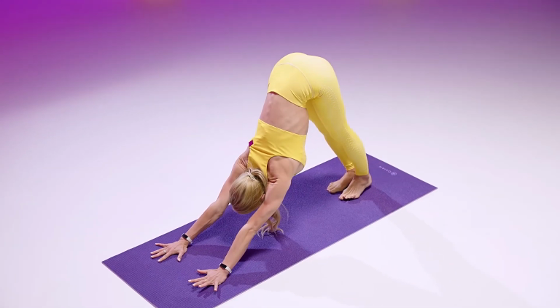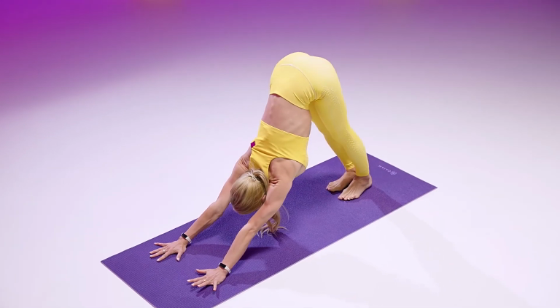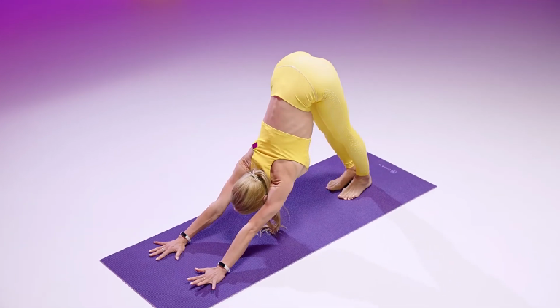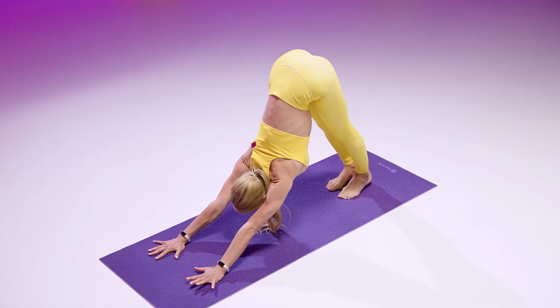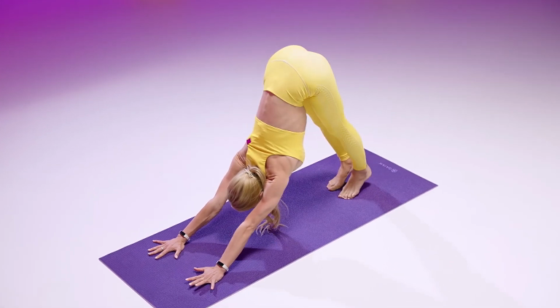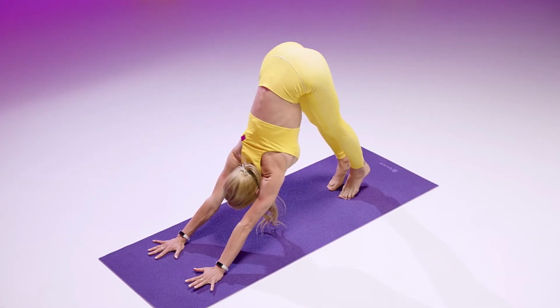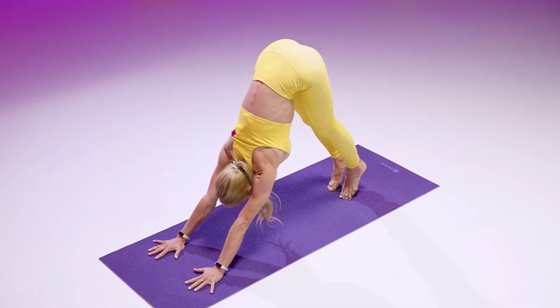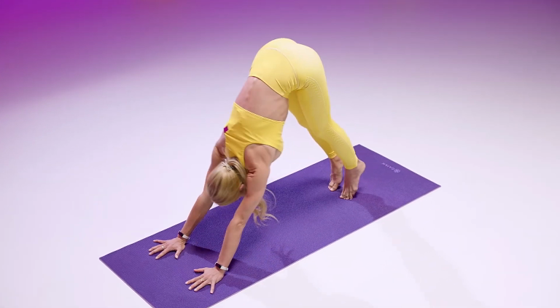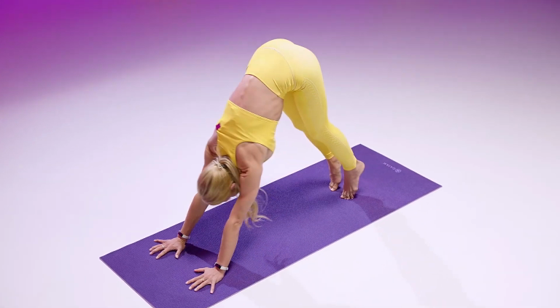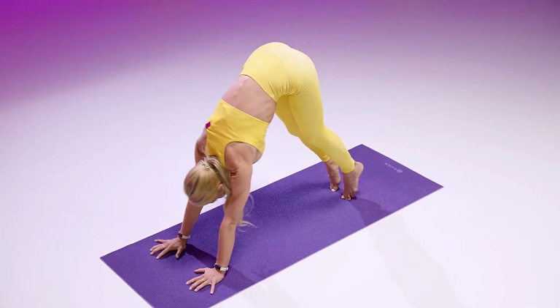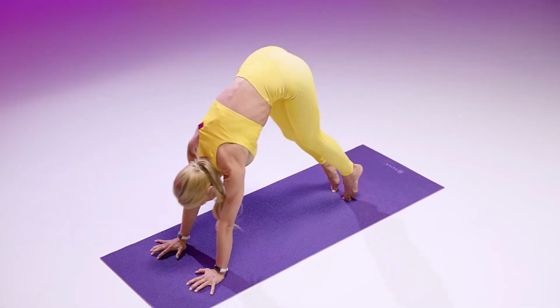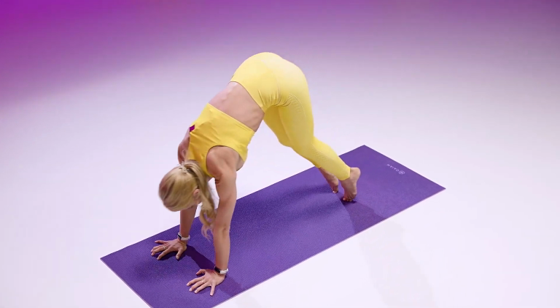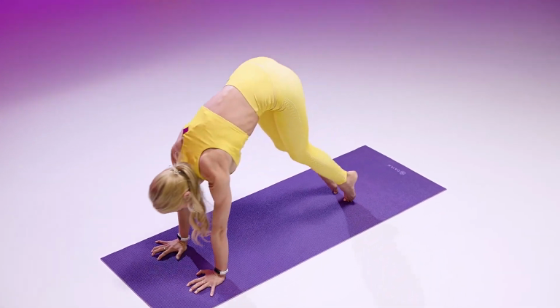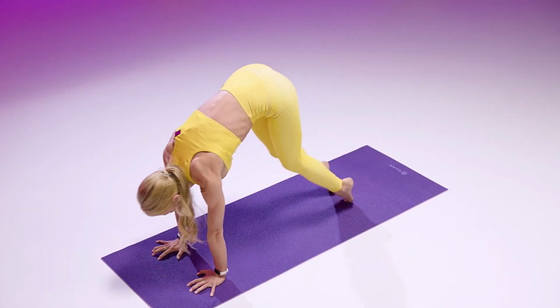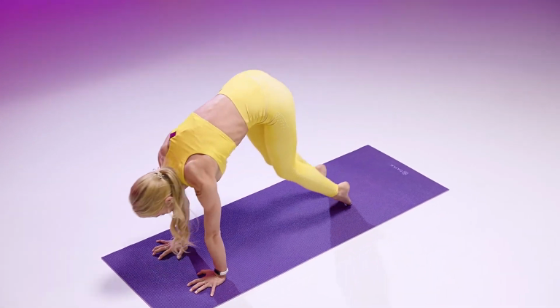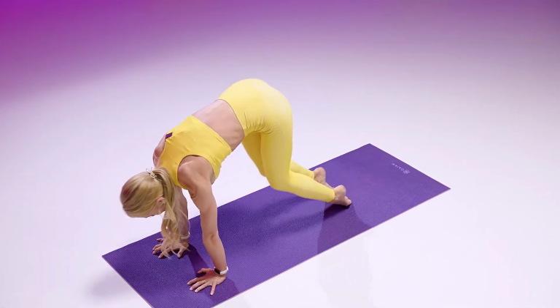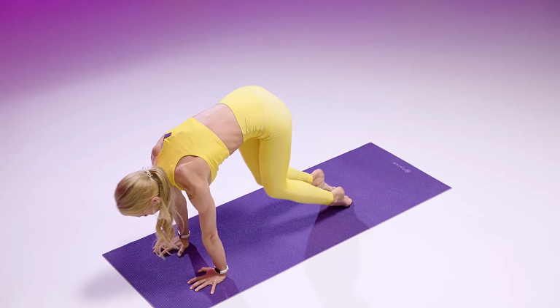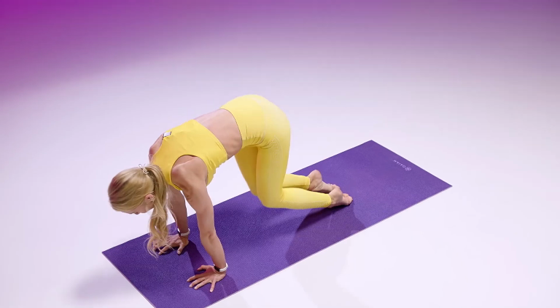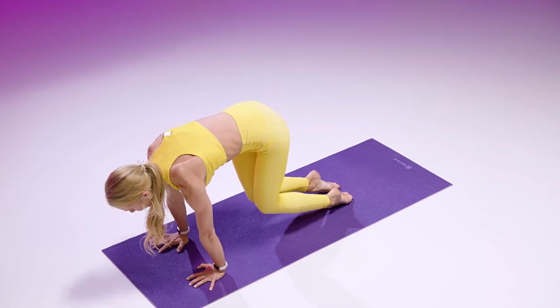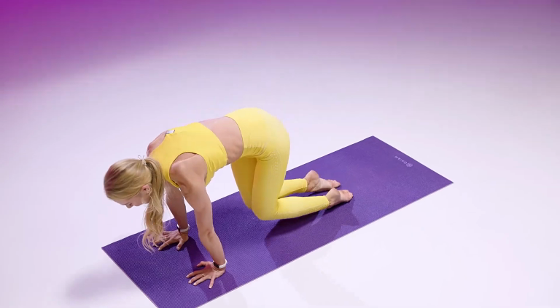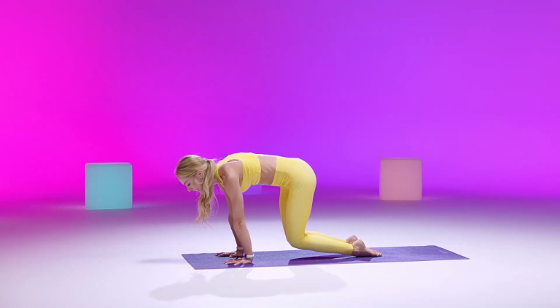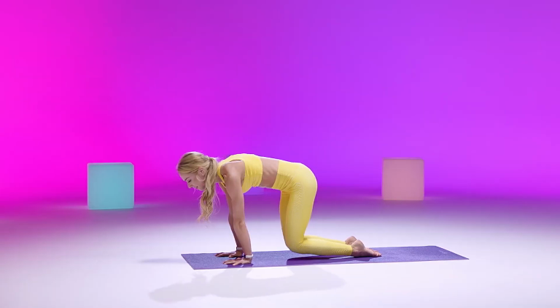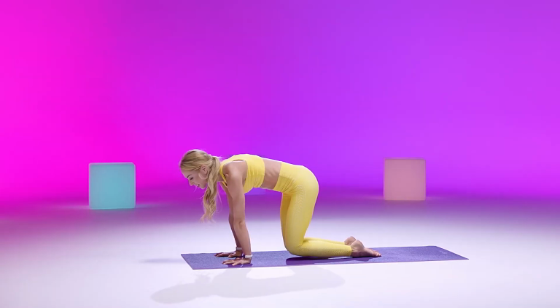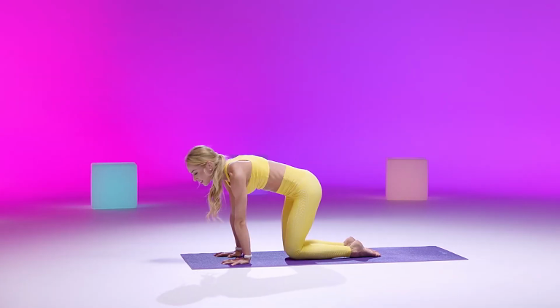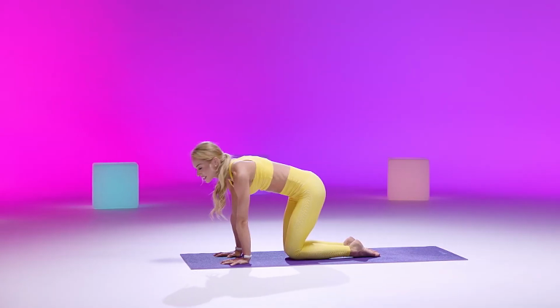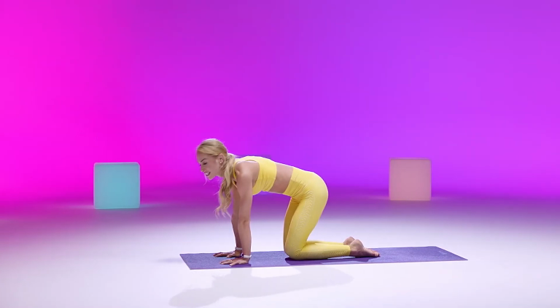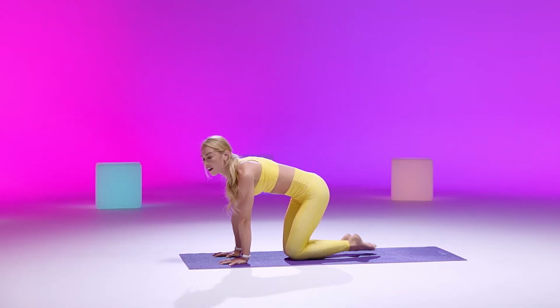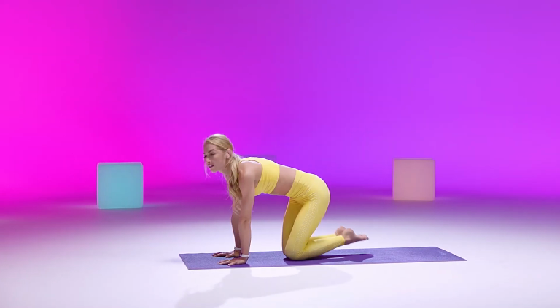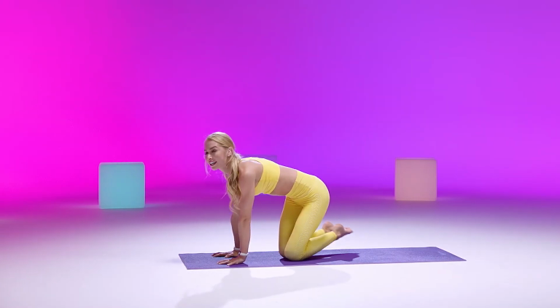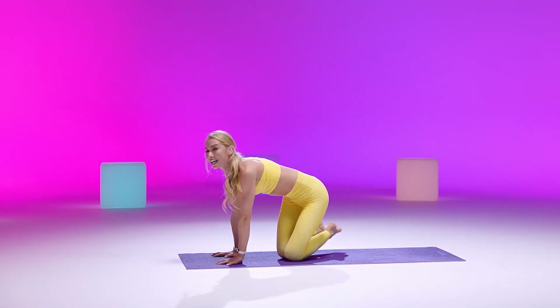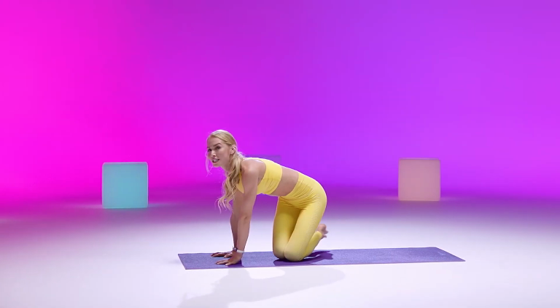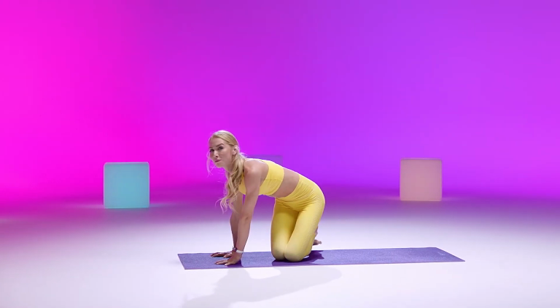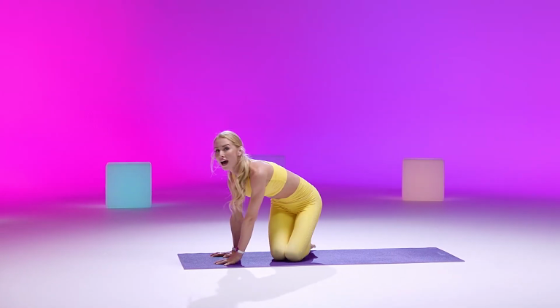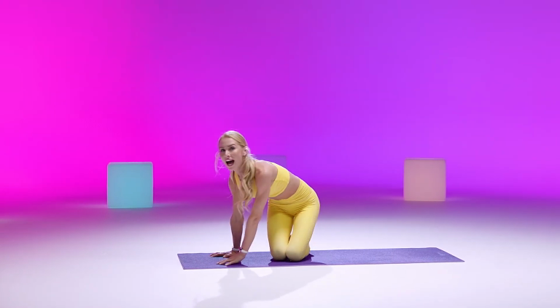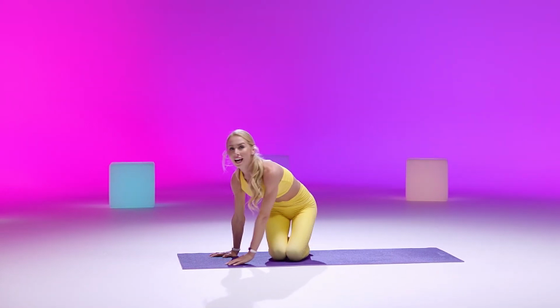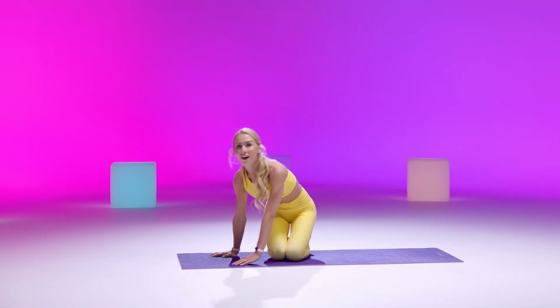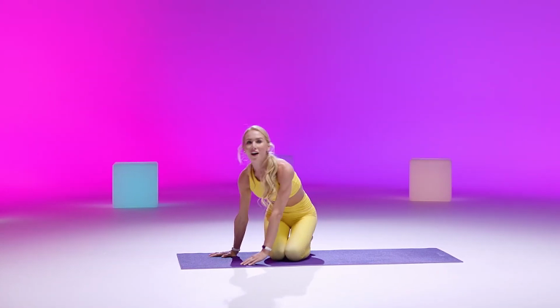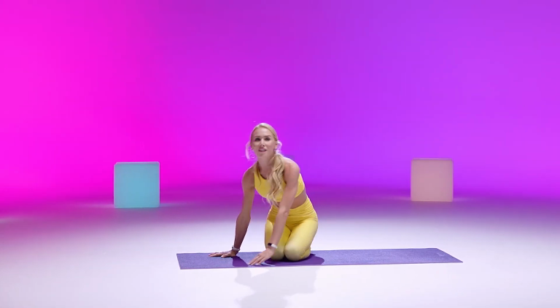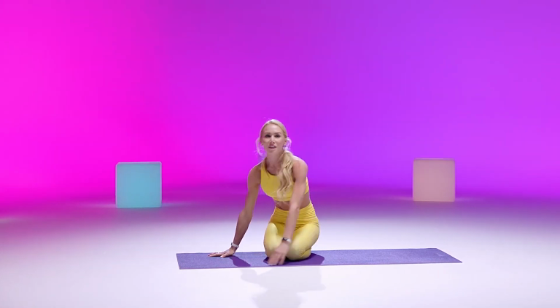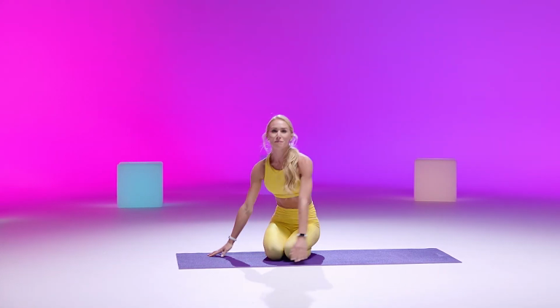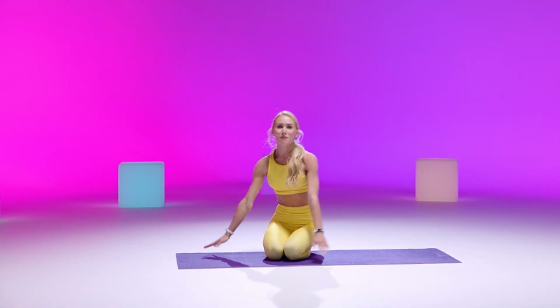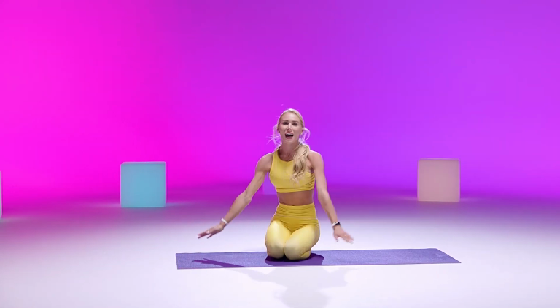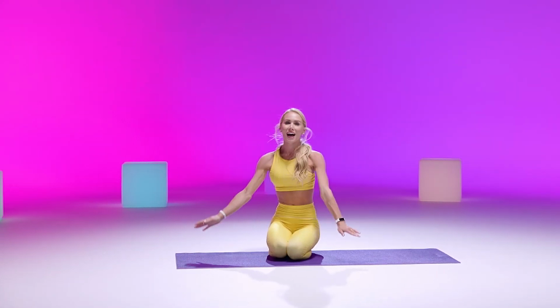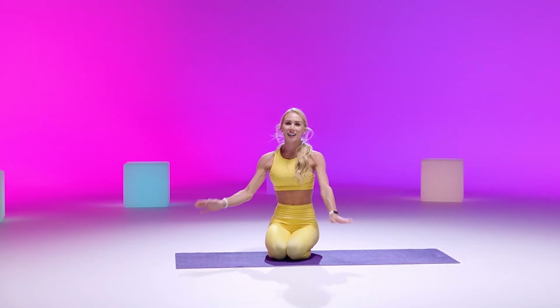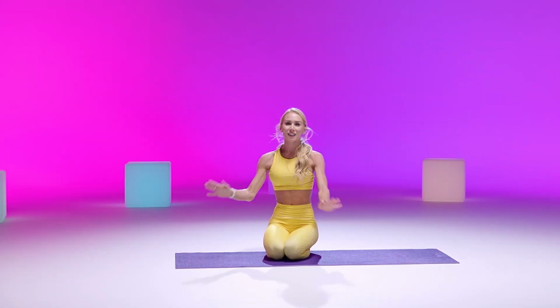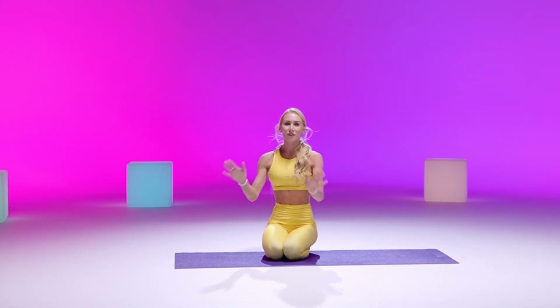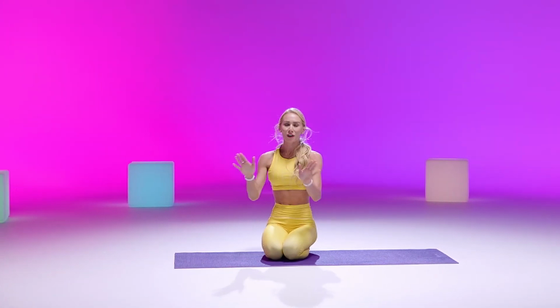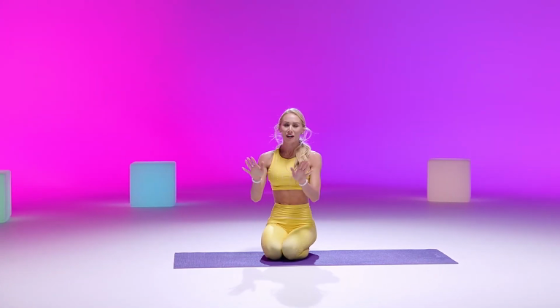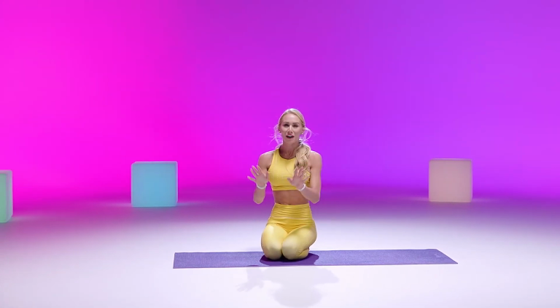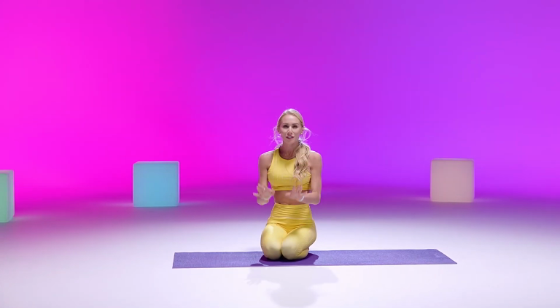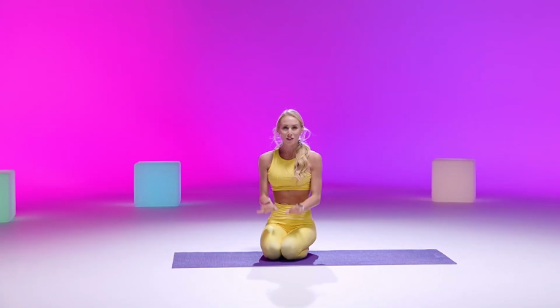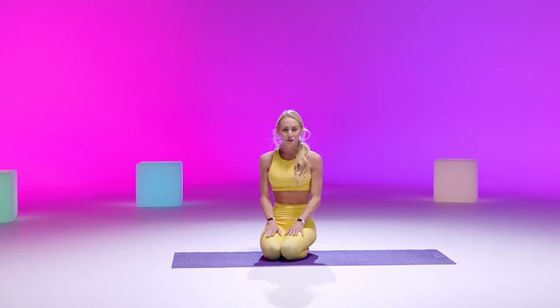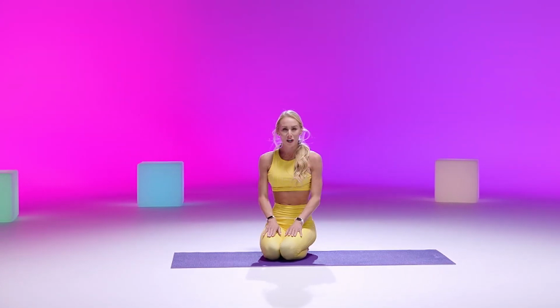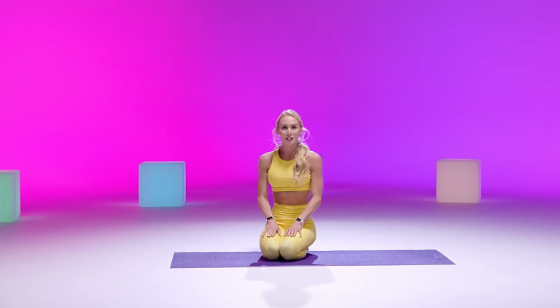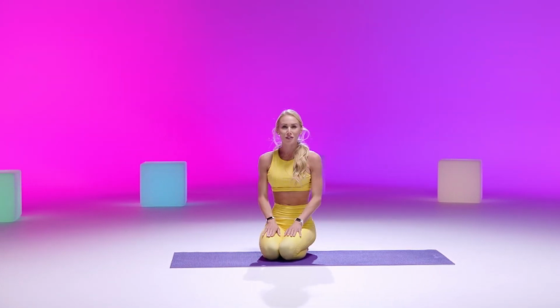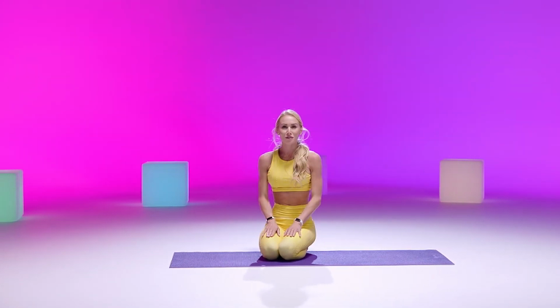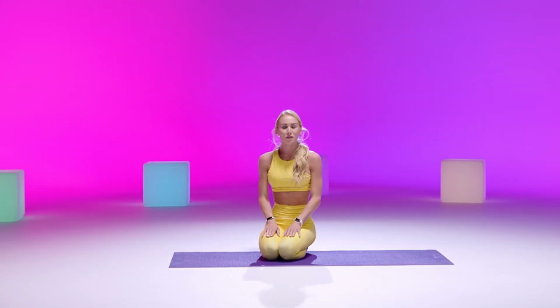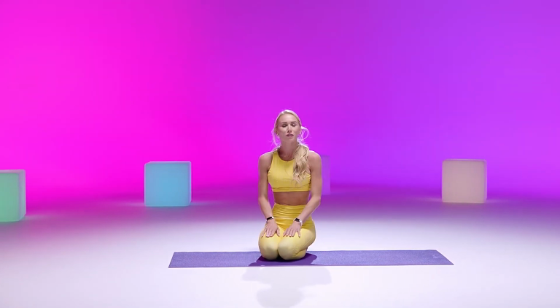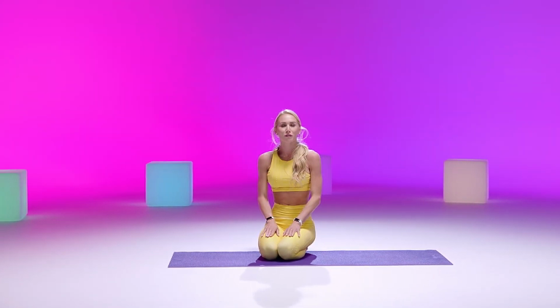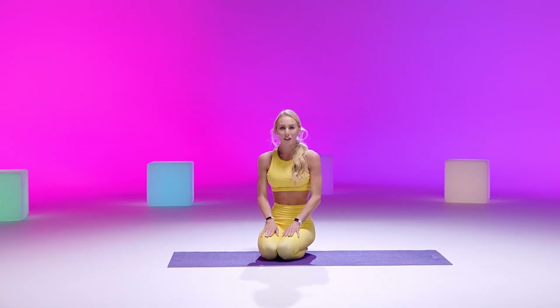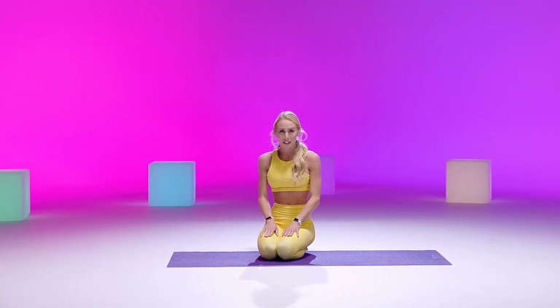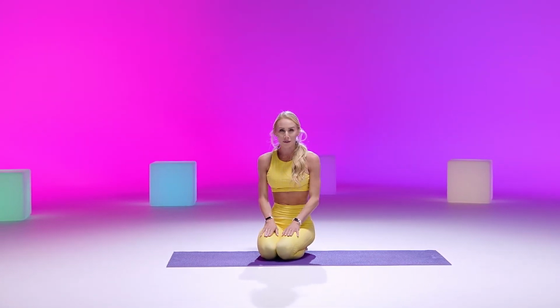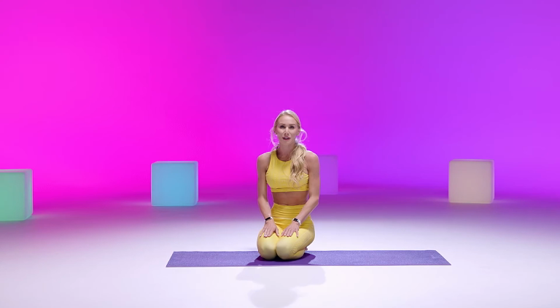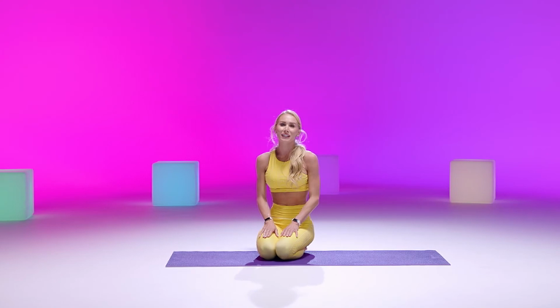Coming down onto your mat and giving yourself a nice pat on the back. You are now stretched for flexibility.